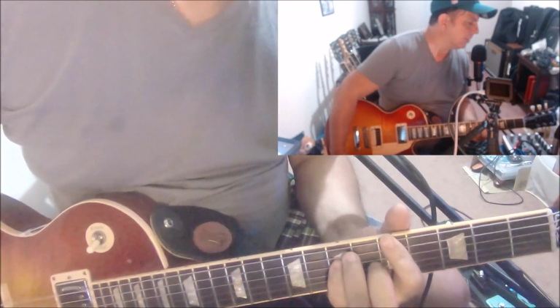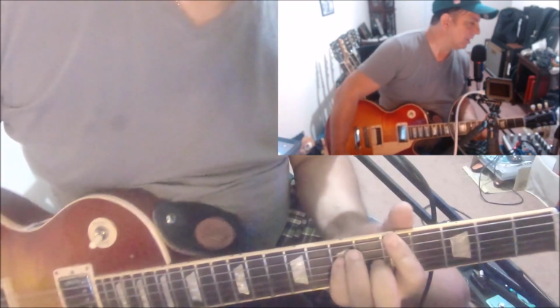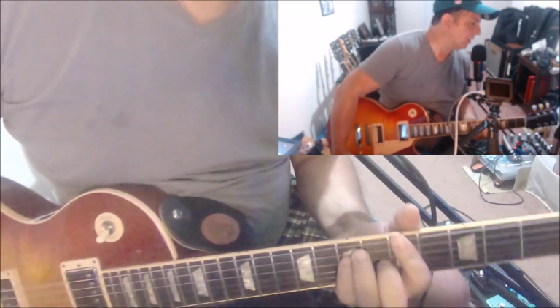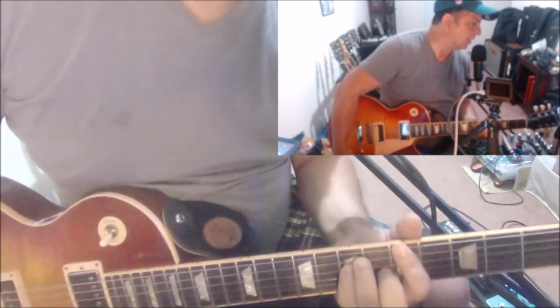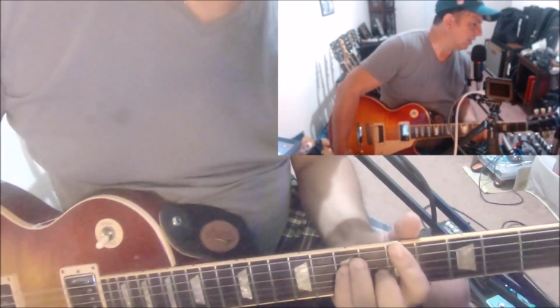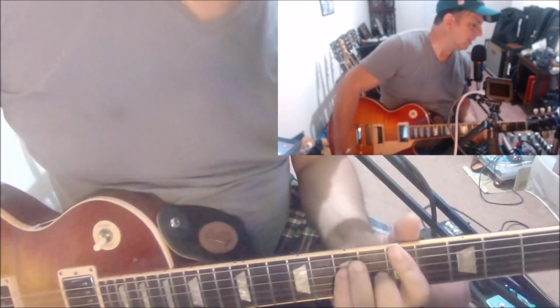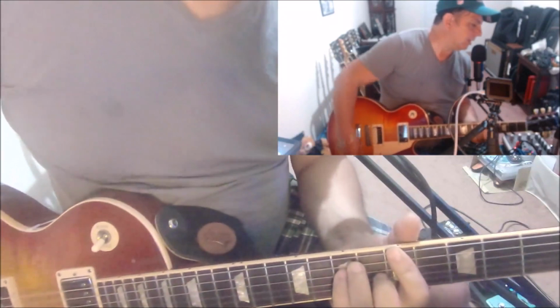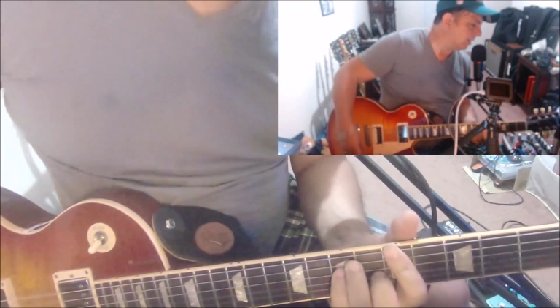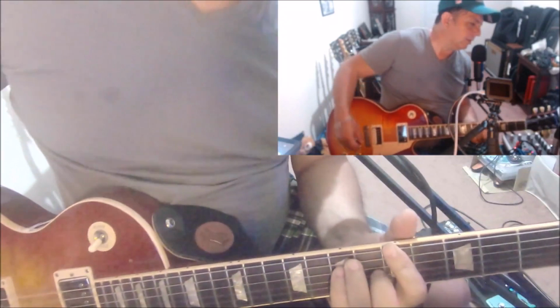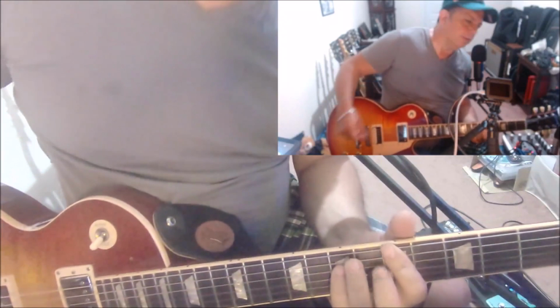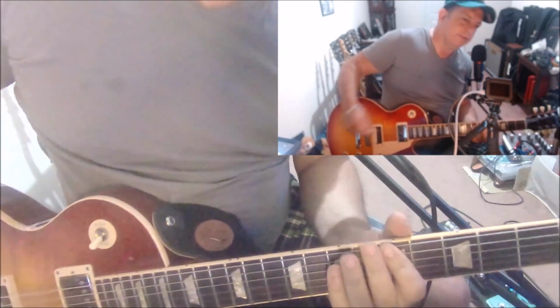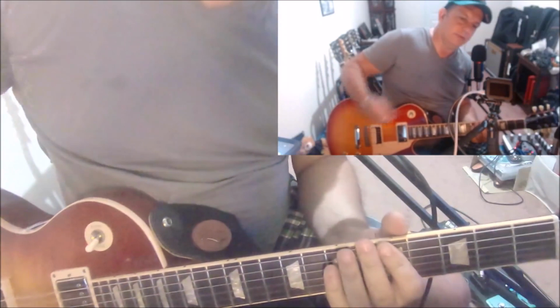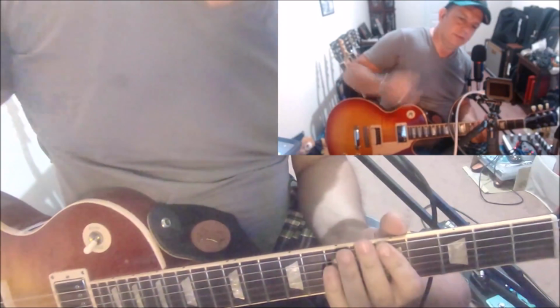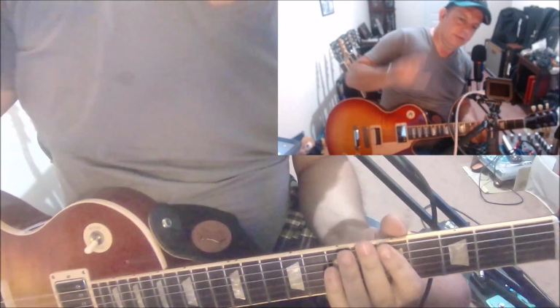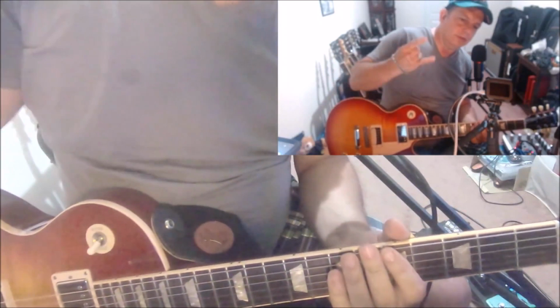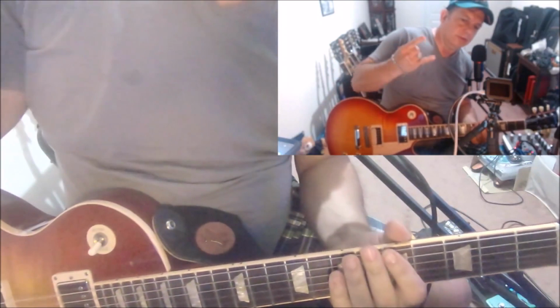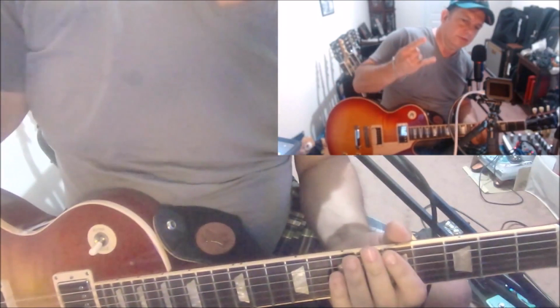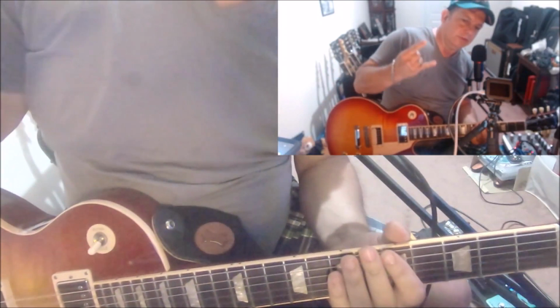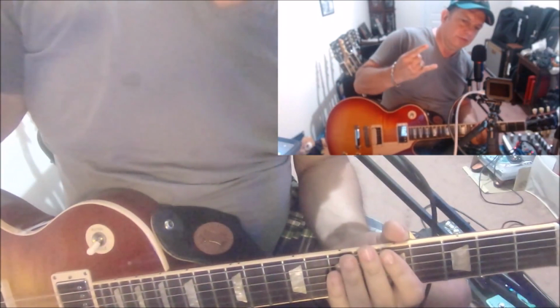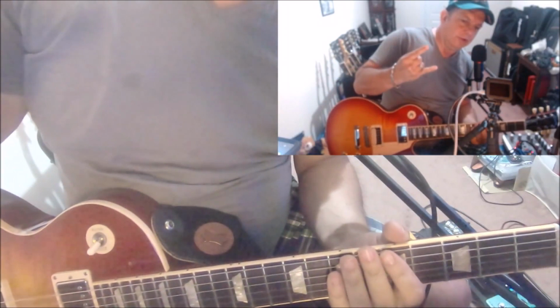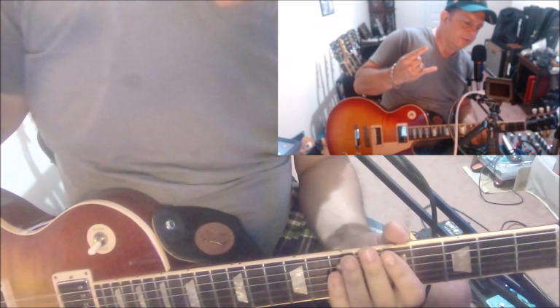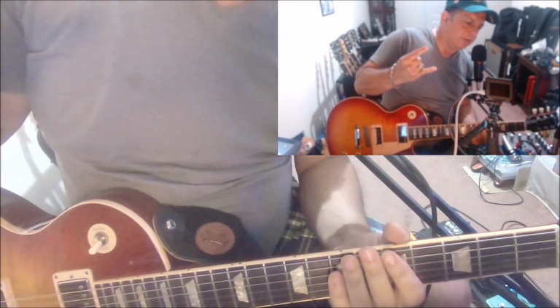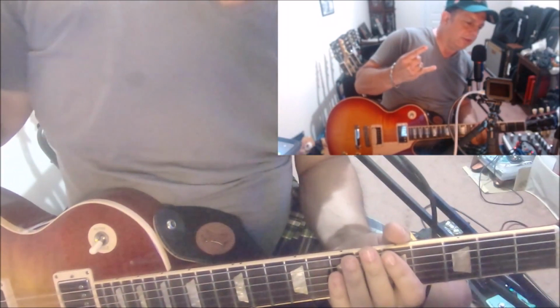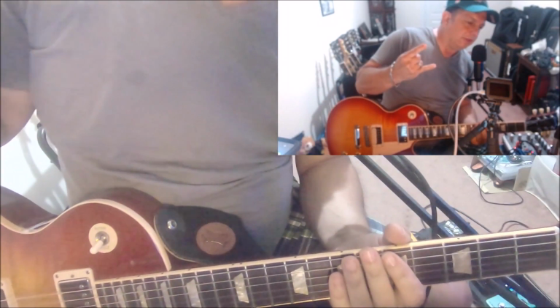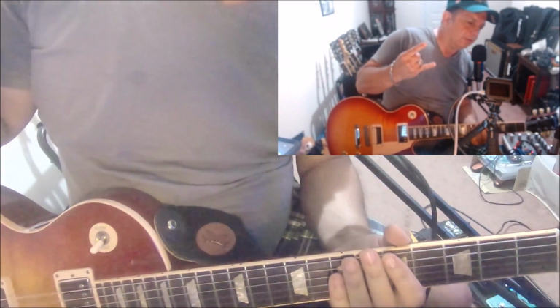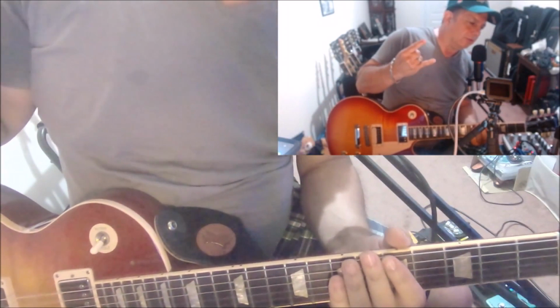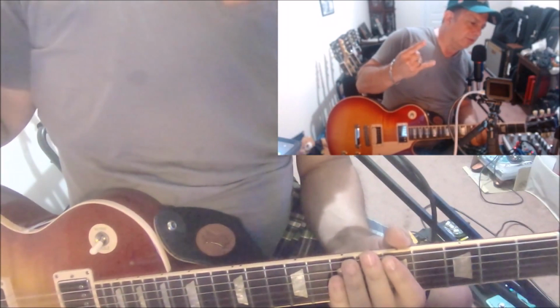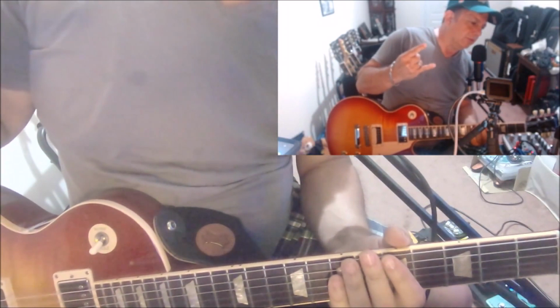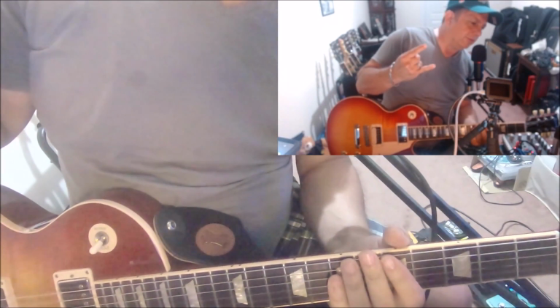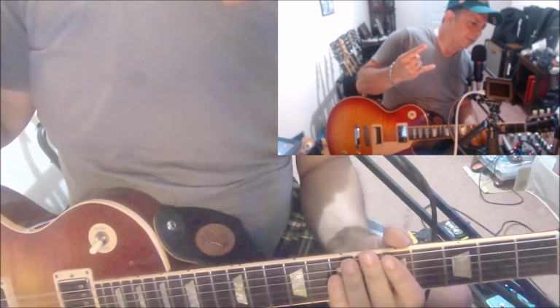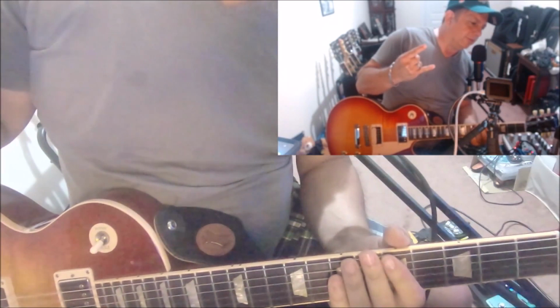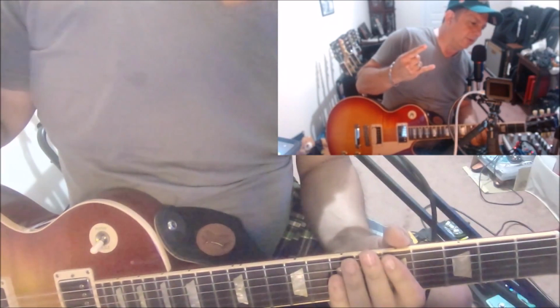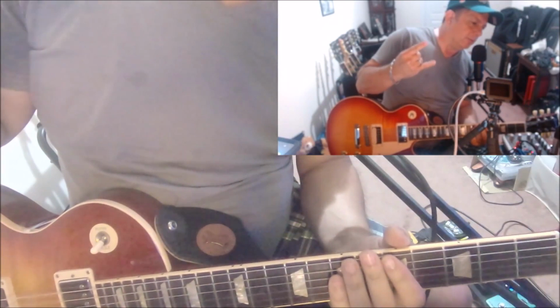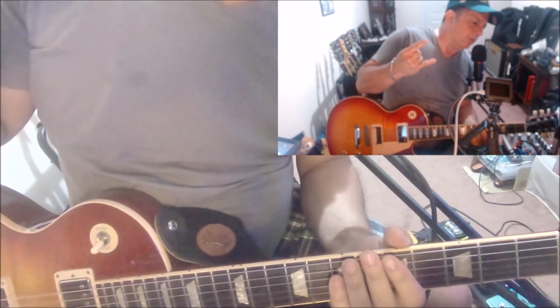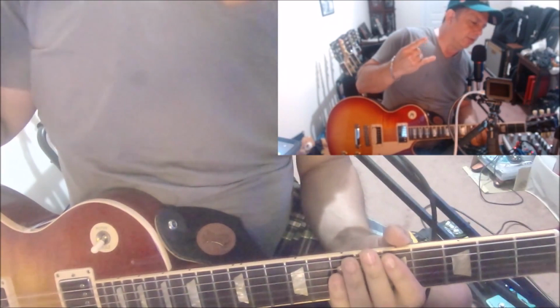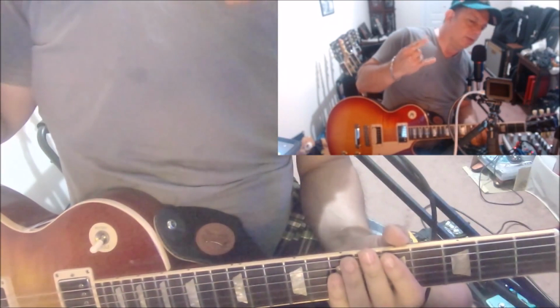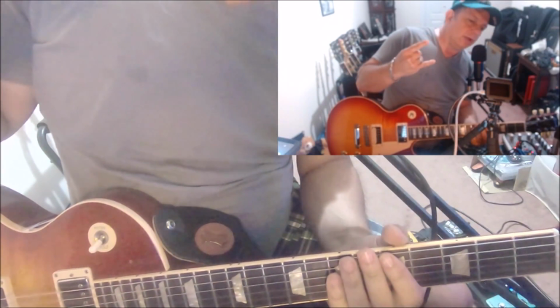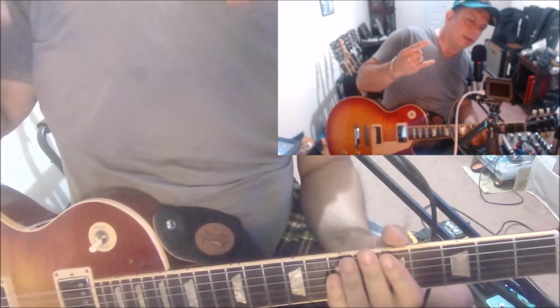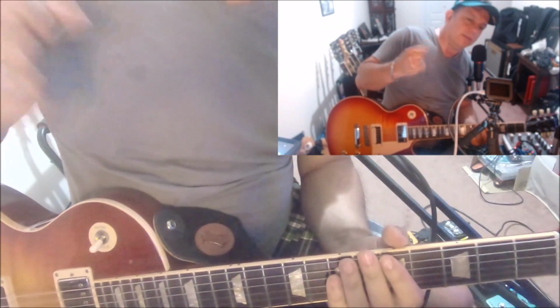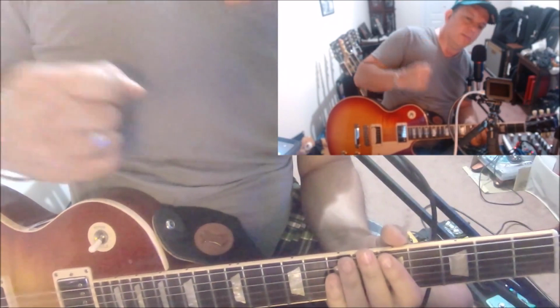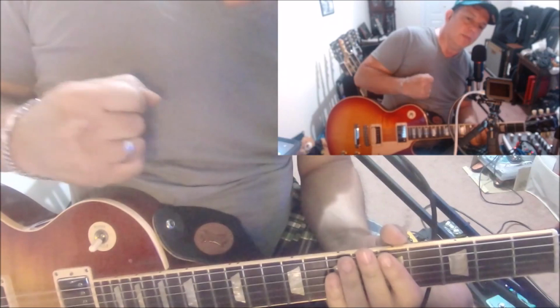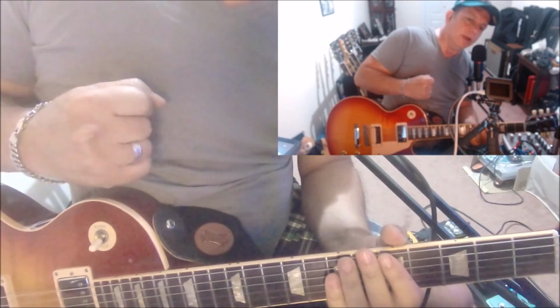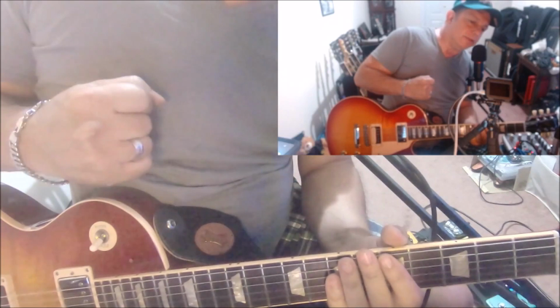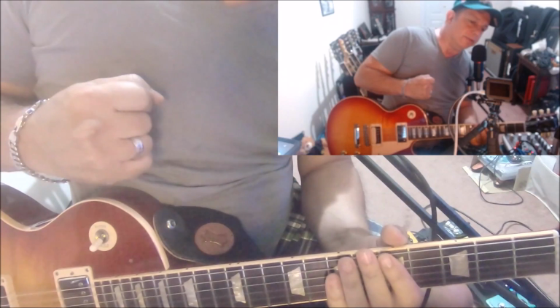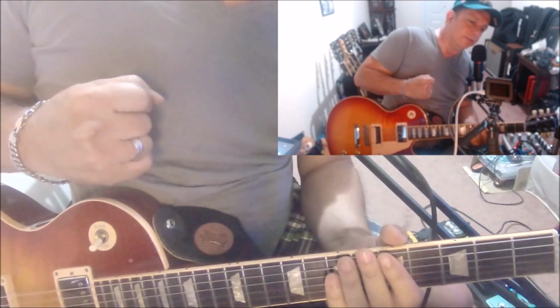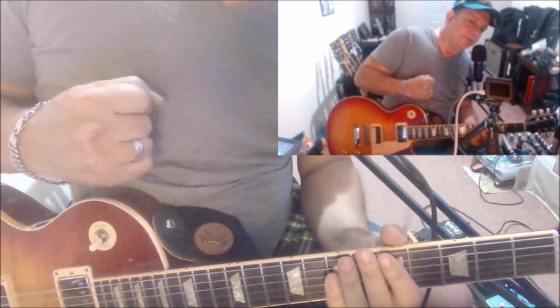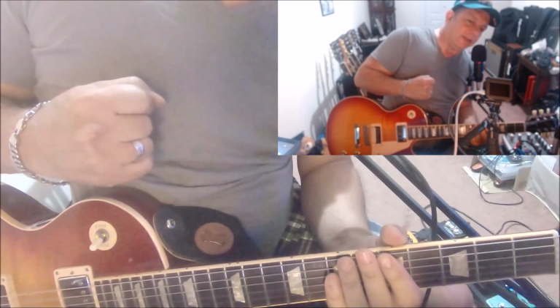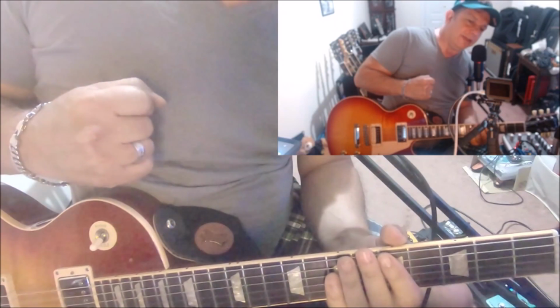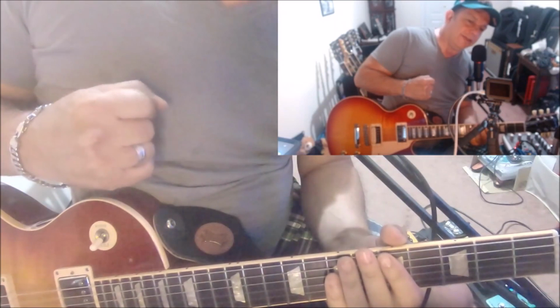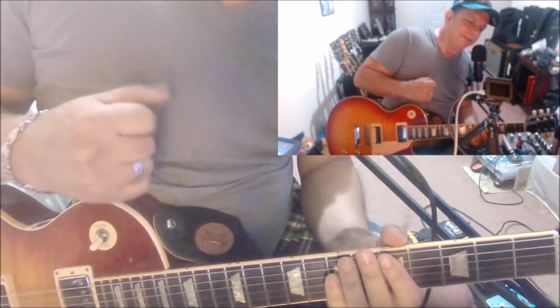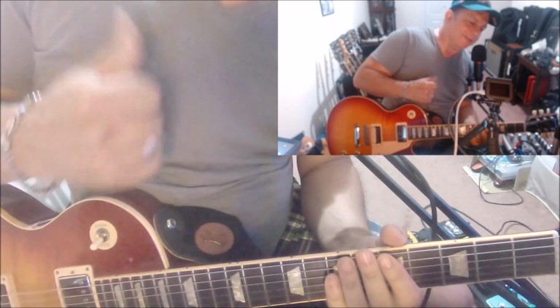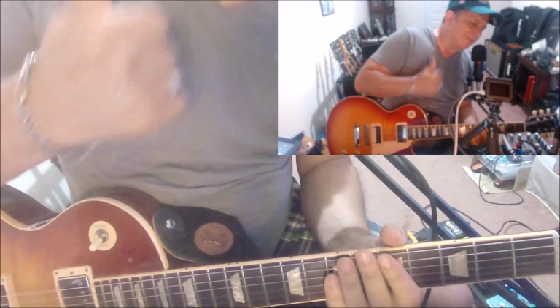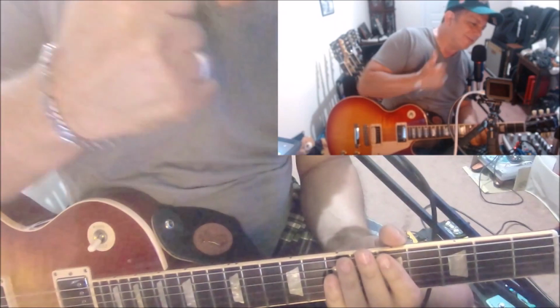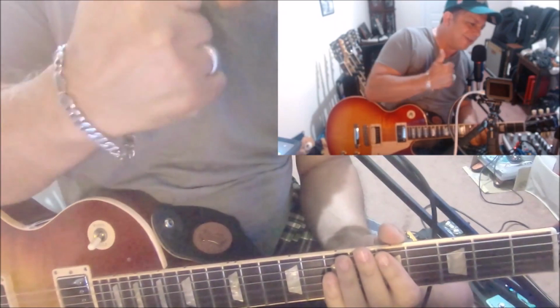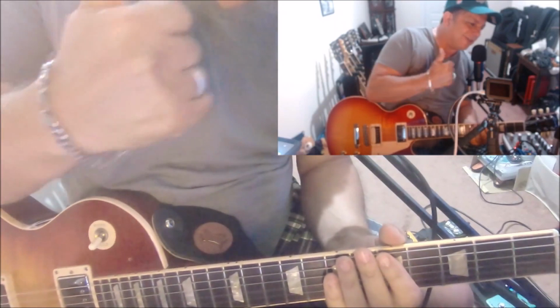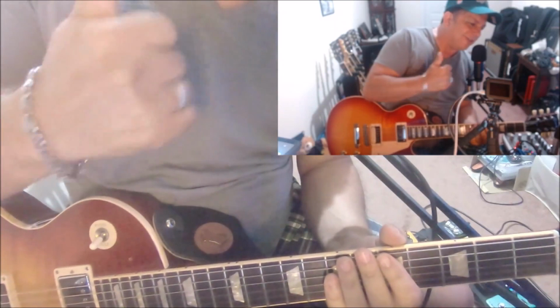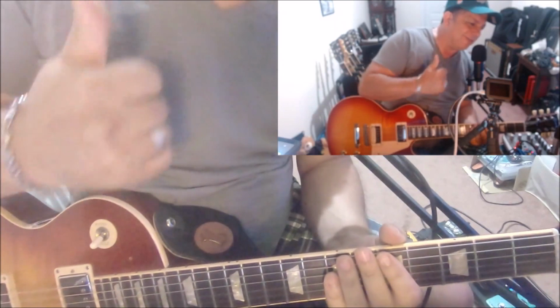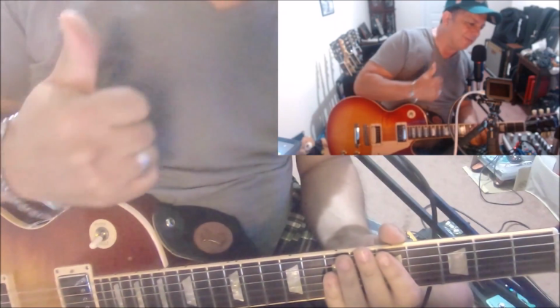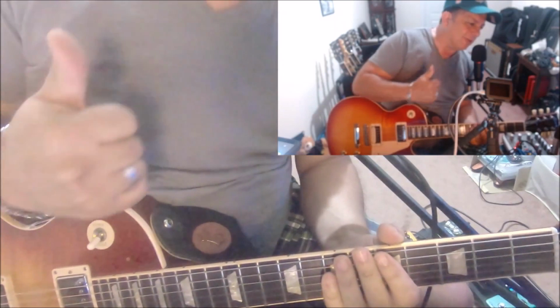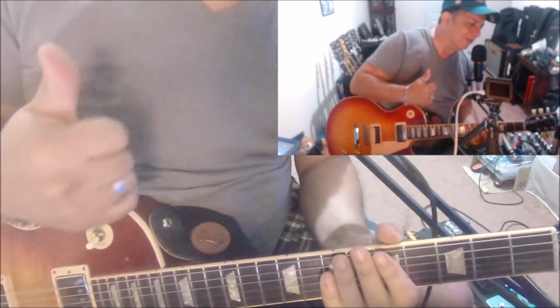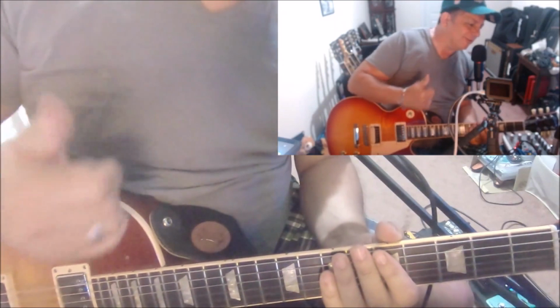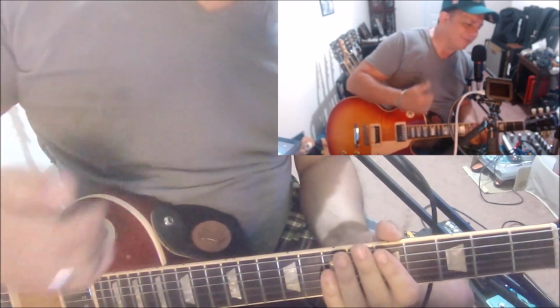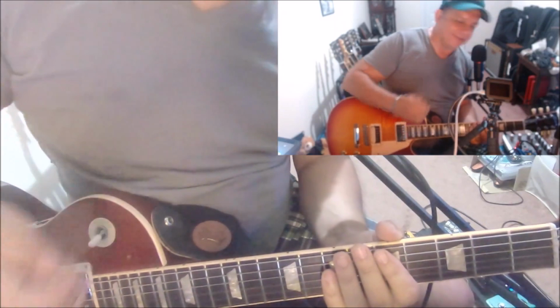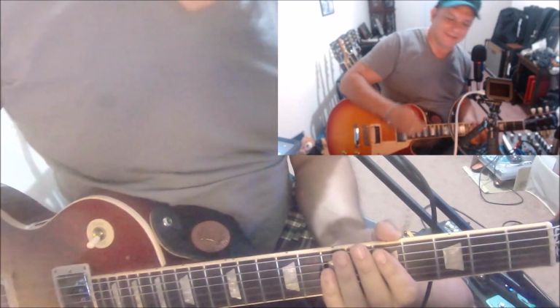And that is 'Too Hot to Handle' by UFO, the great Michael Schenker. Rock on!